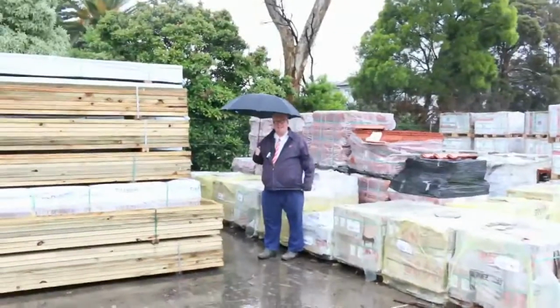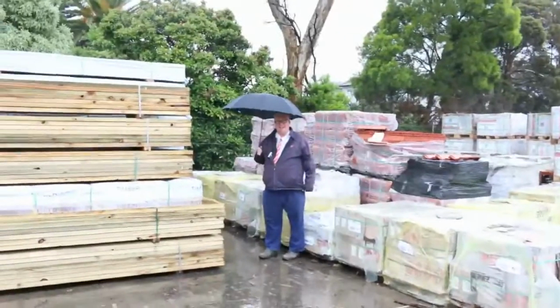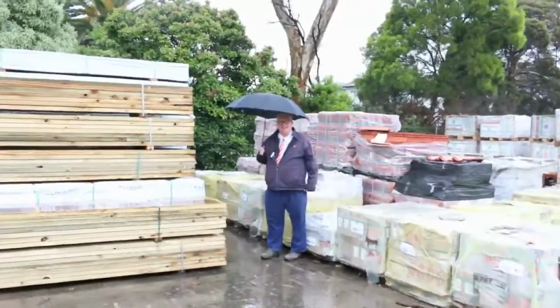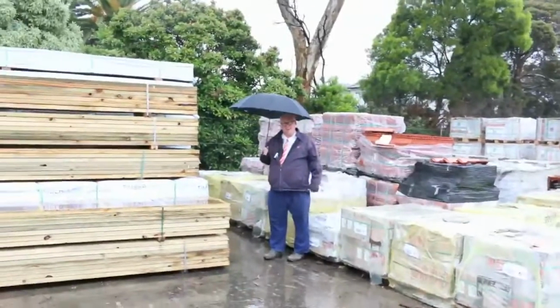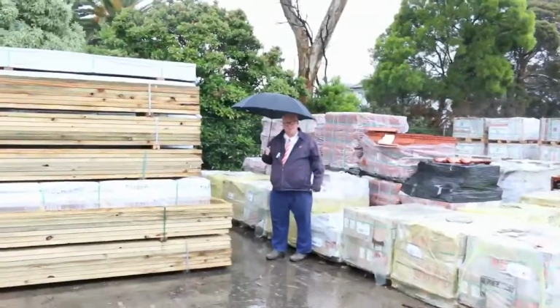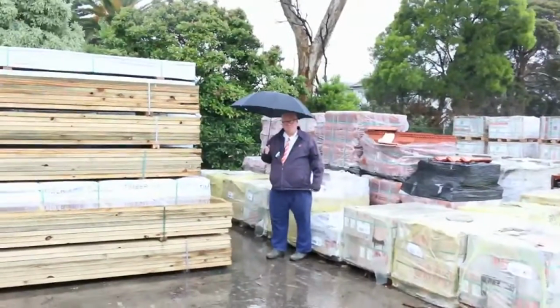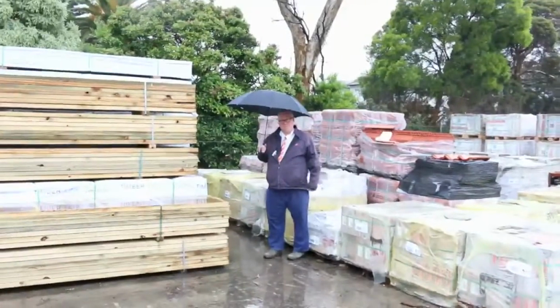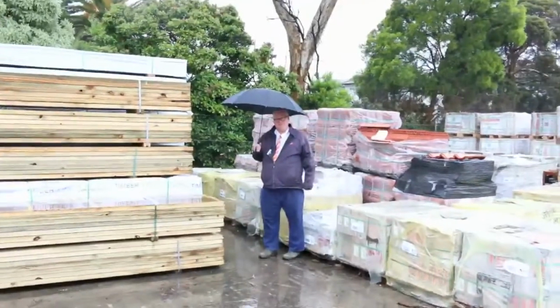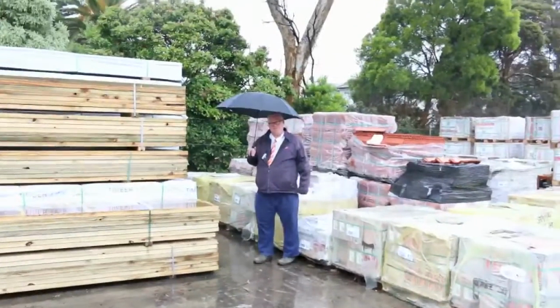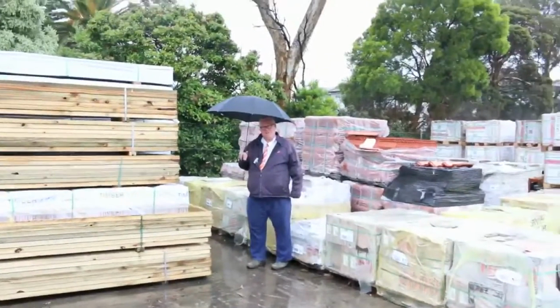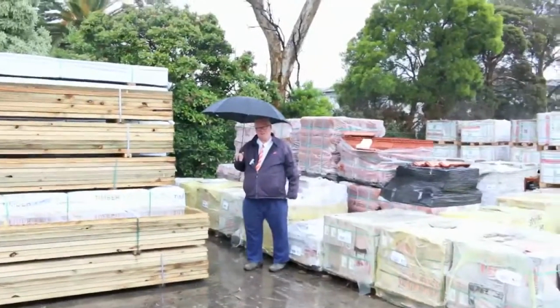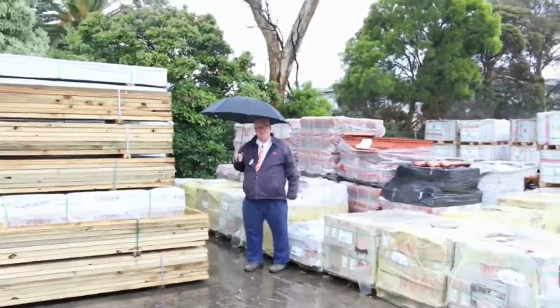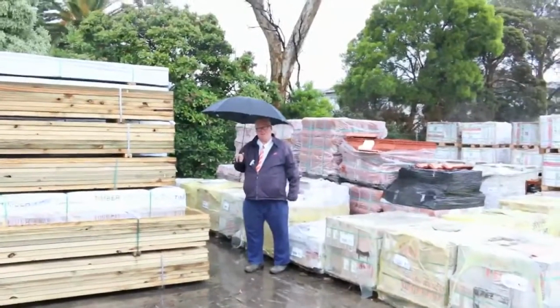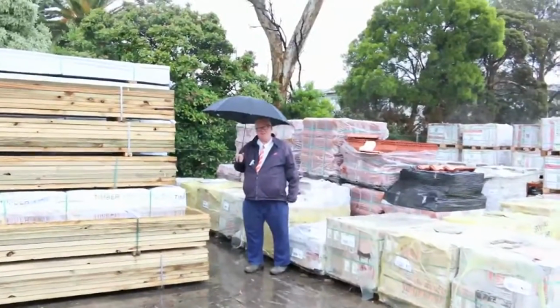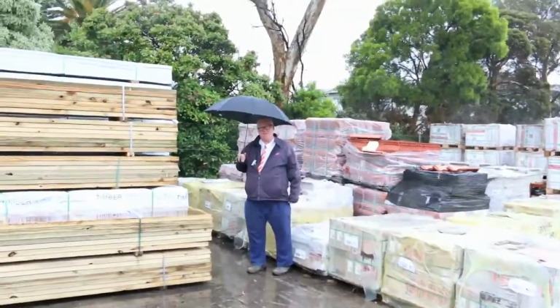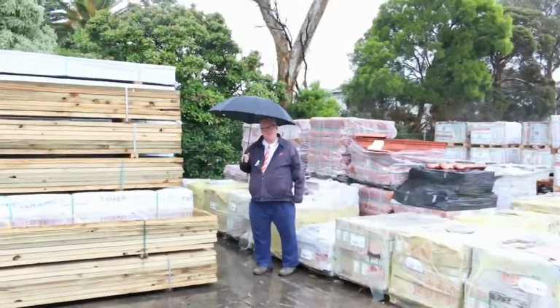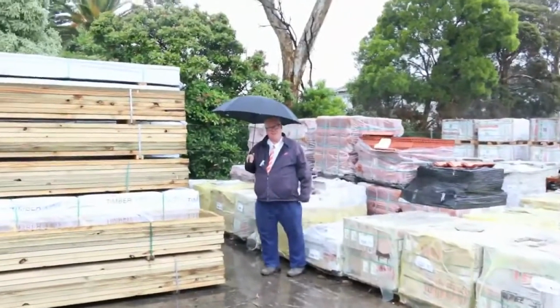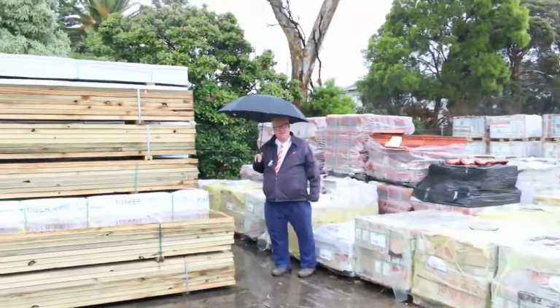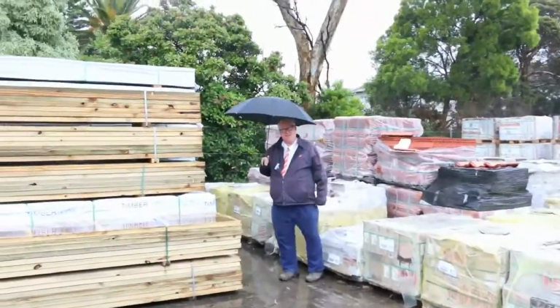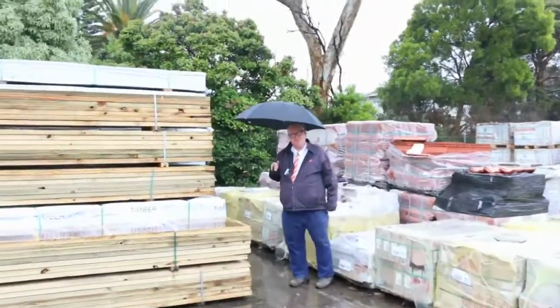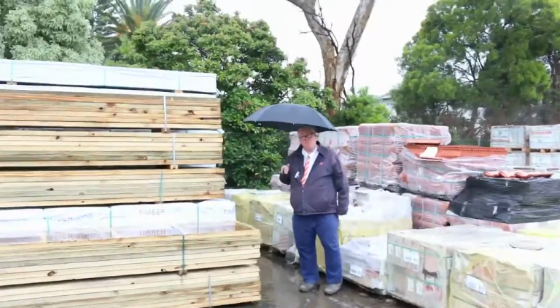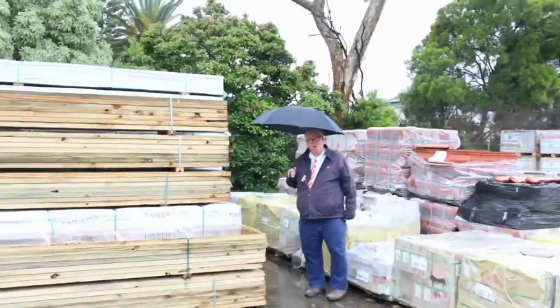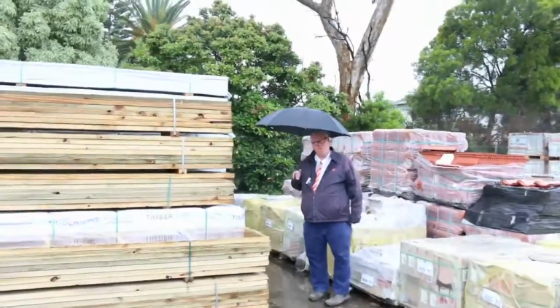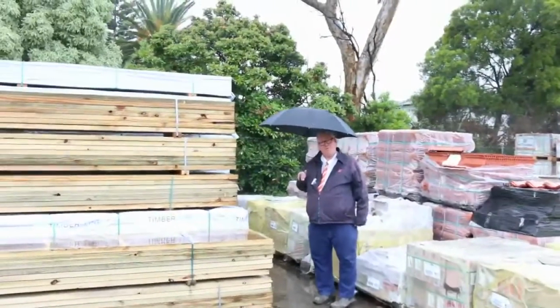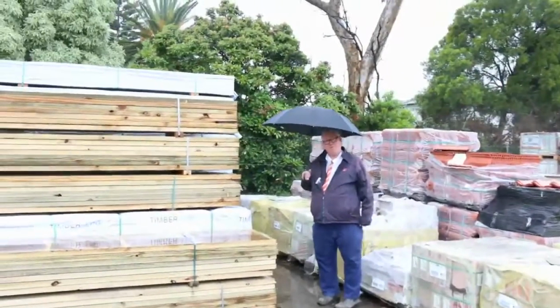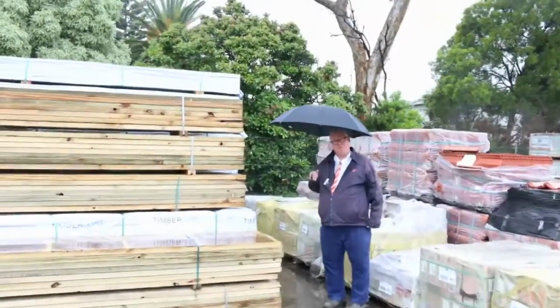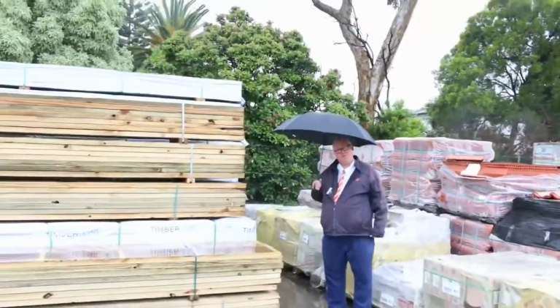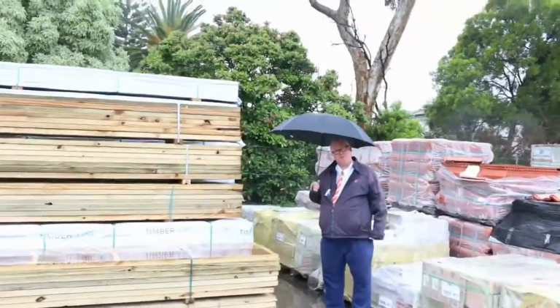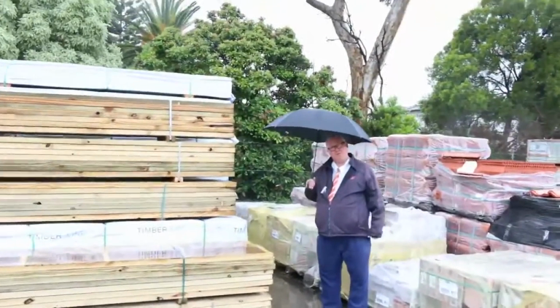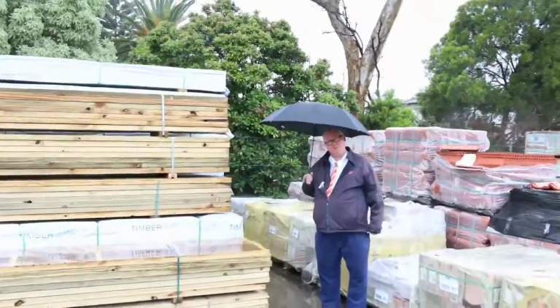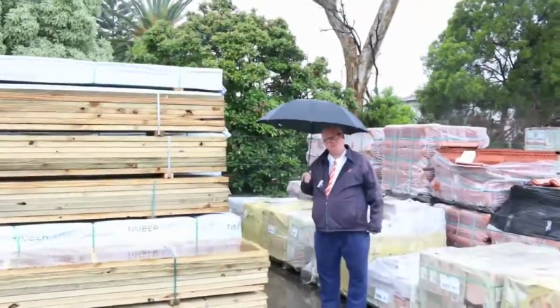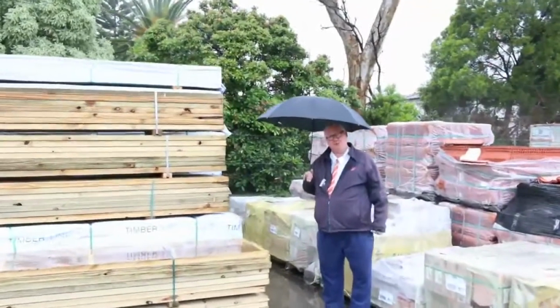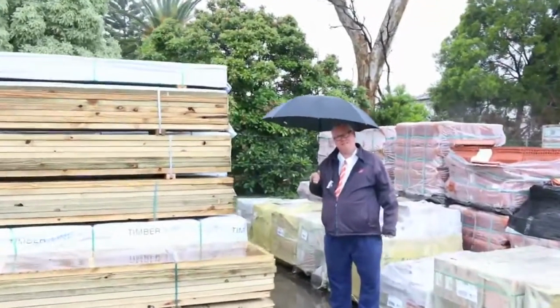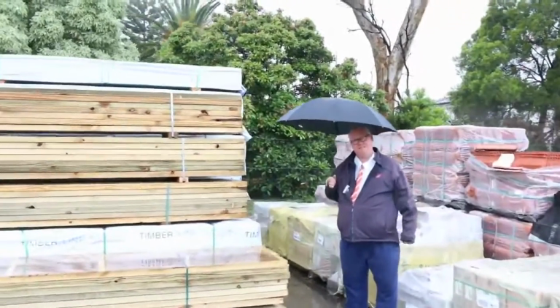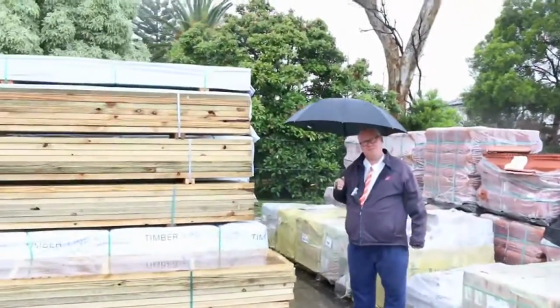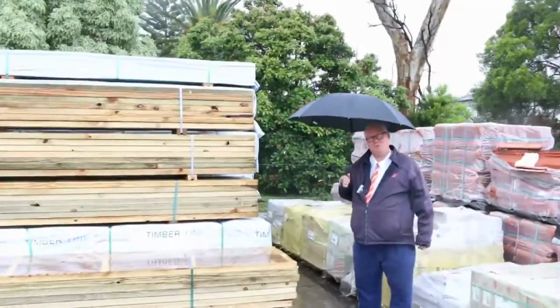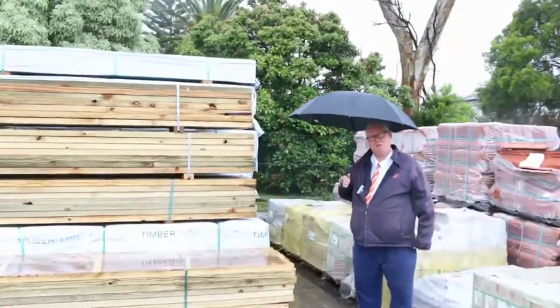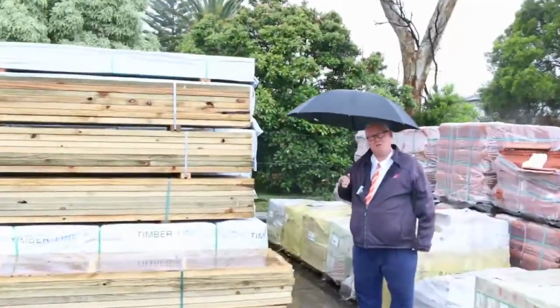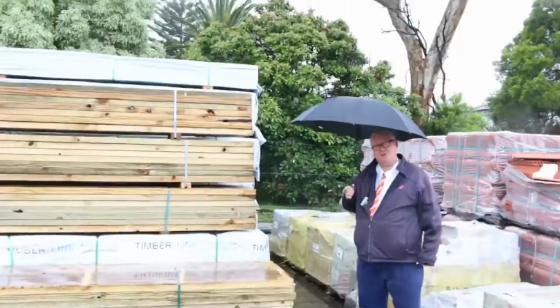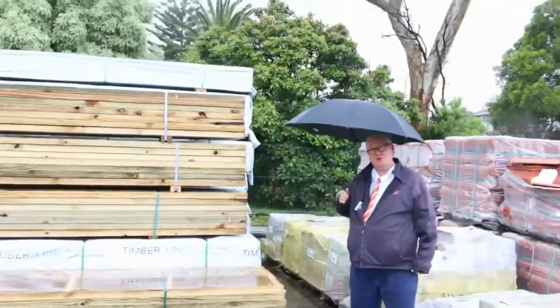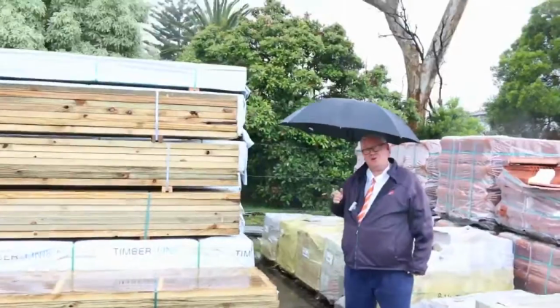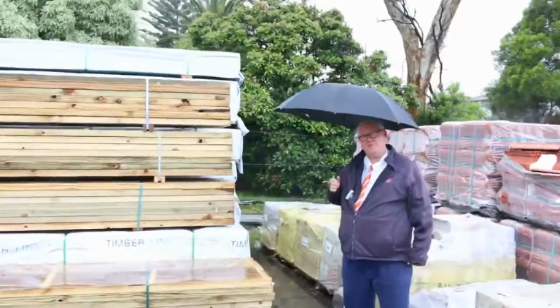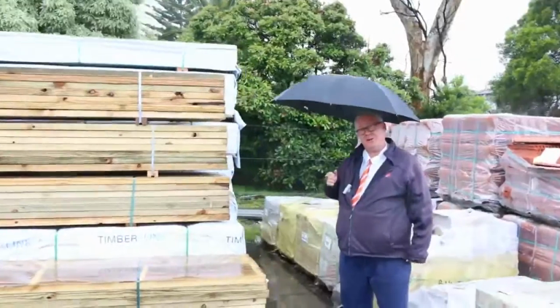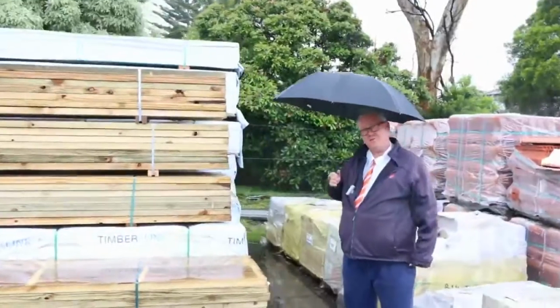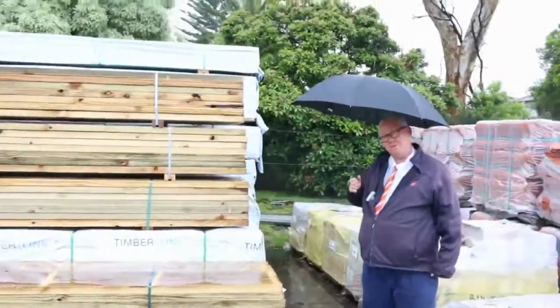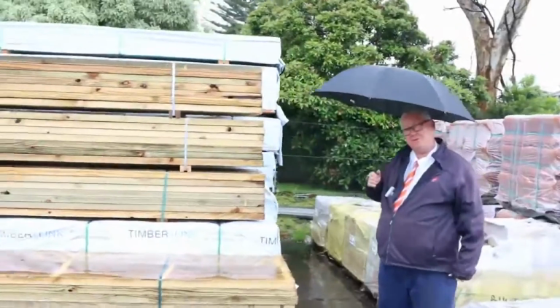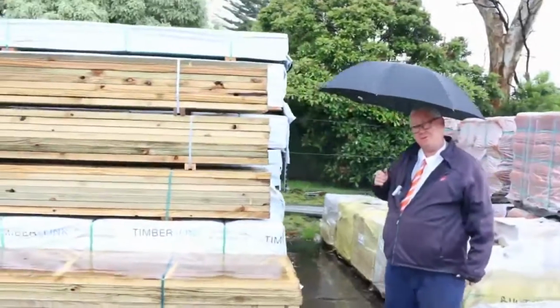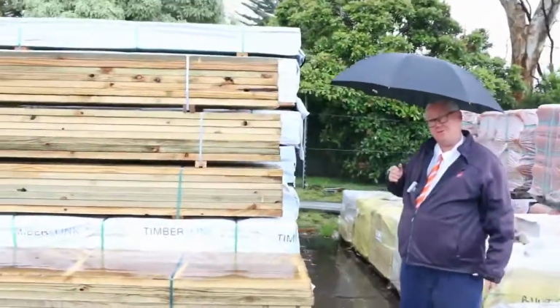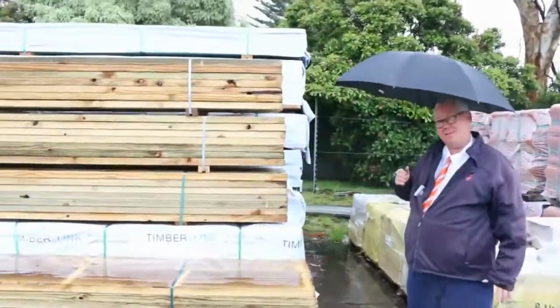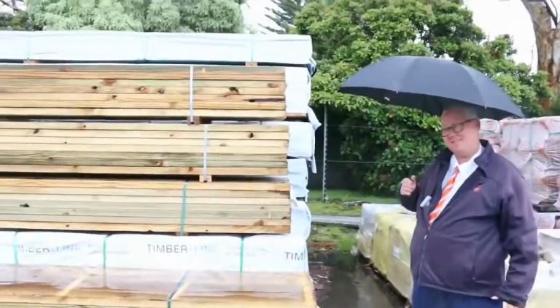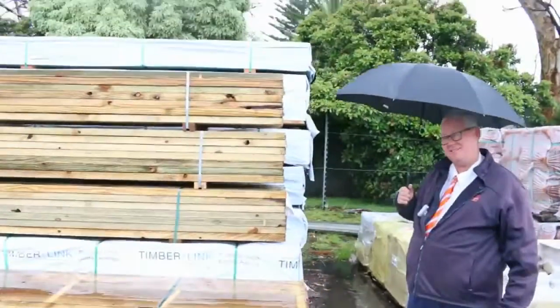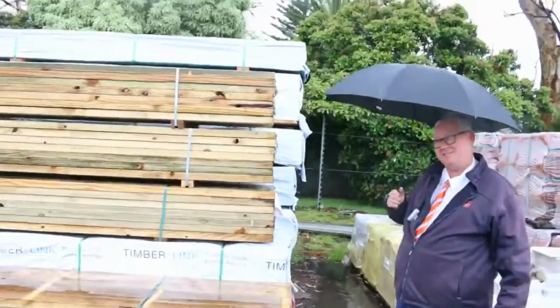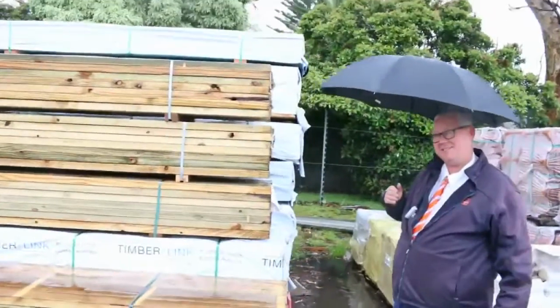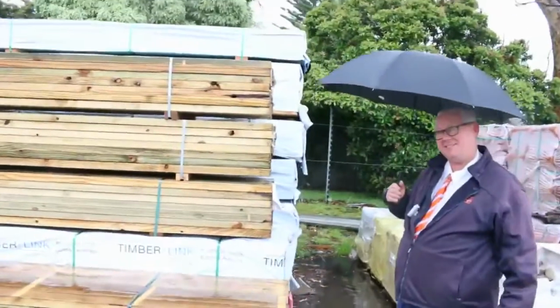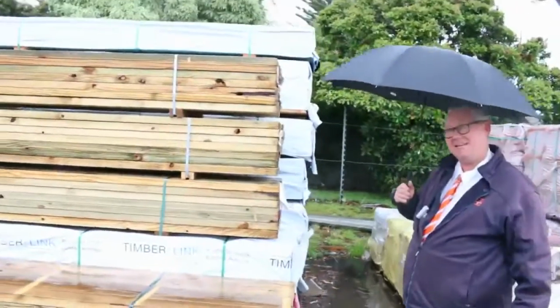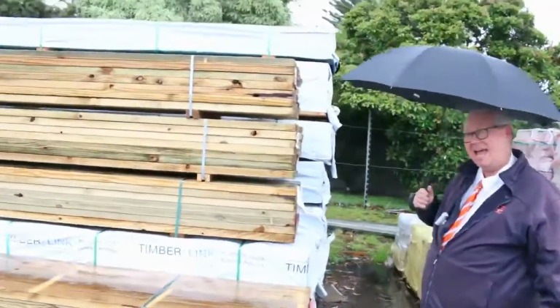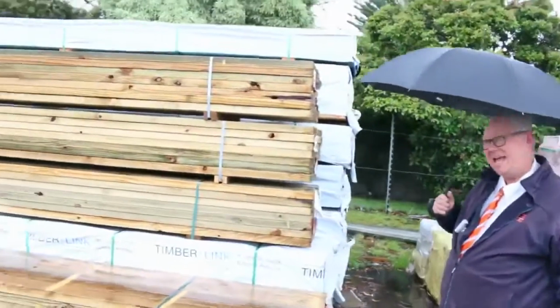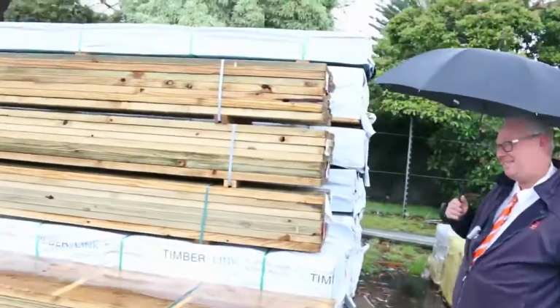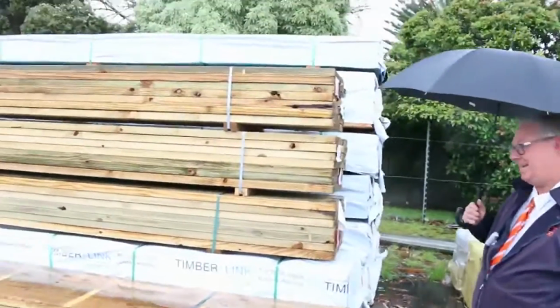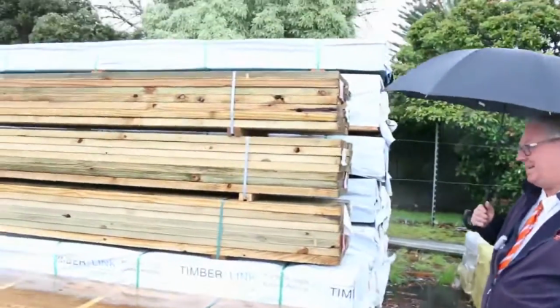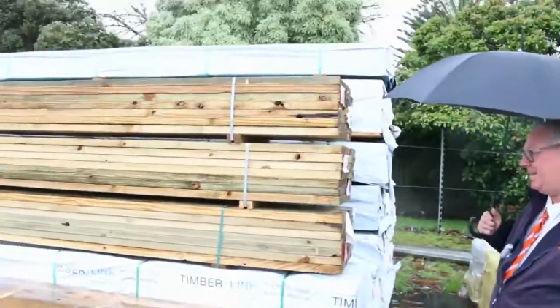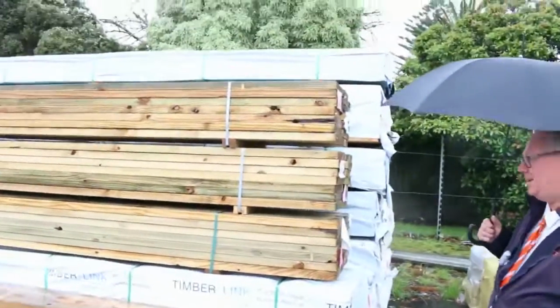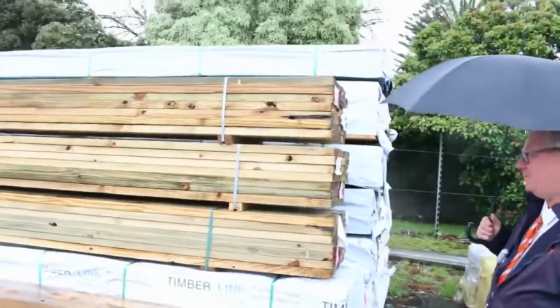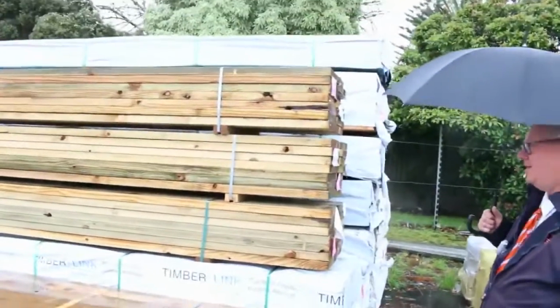G'day, Michael from Valzea once again for the Tuesday afternoon preview for tomorrow's auction, Wednesday the 23rd of November 2016 at 10am.